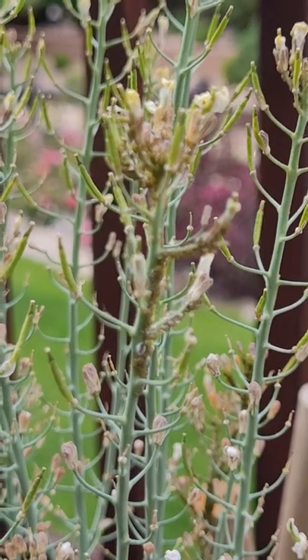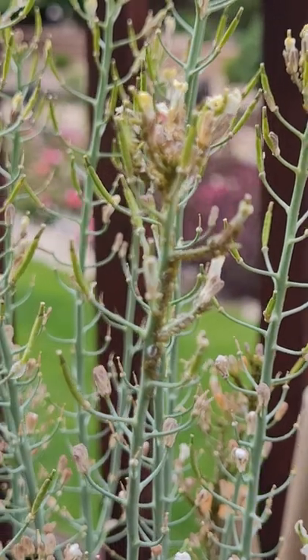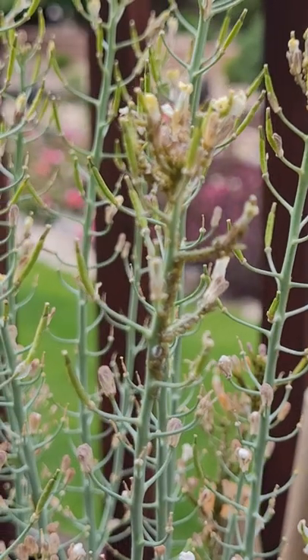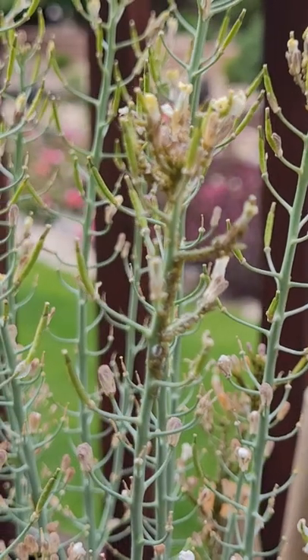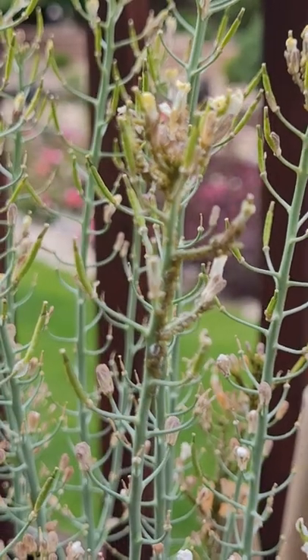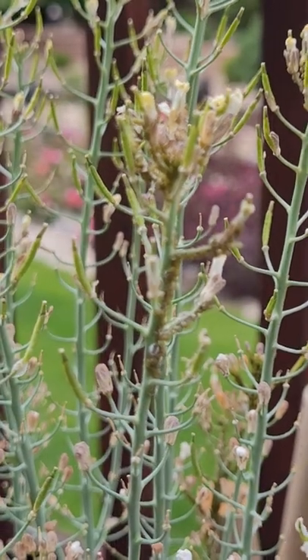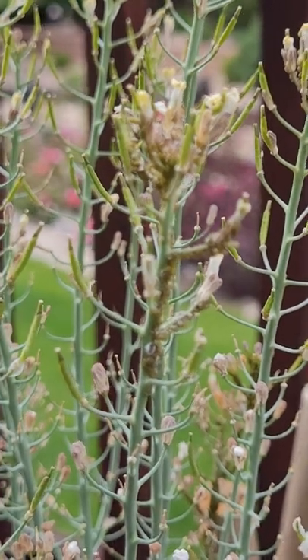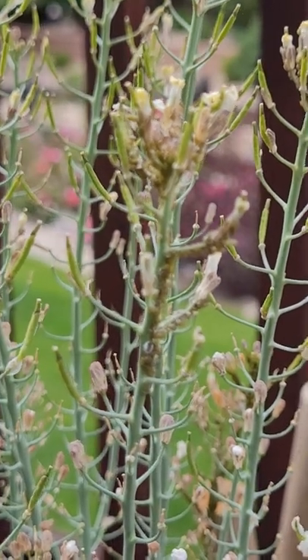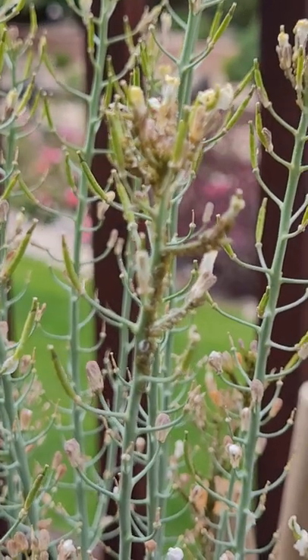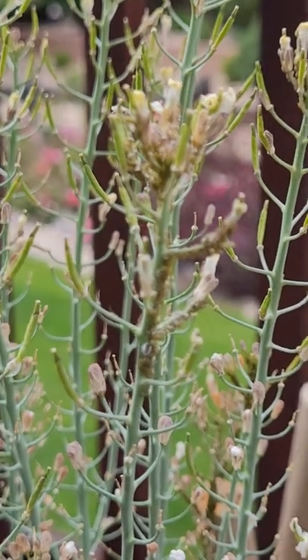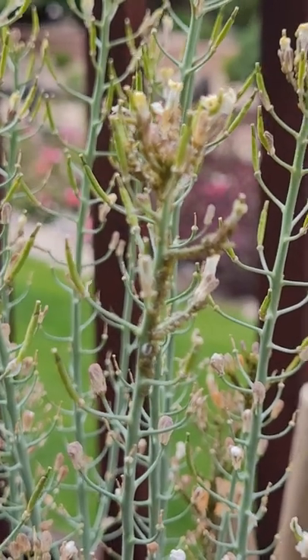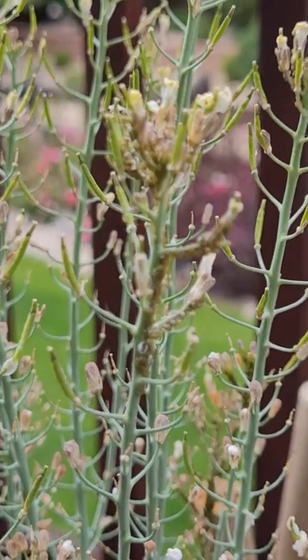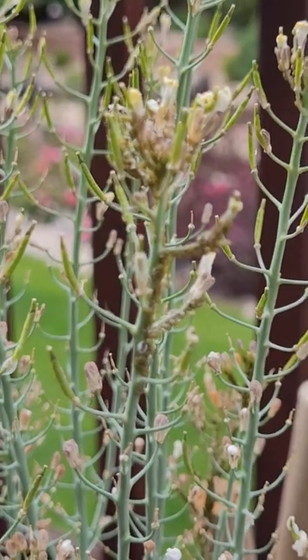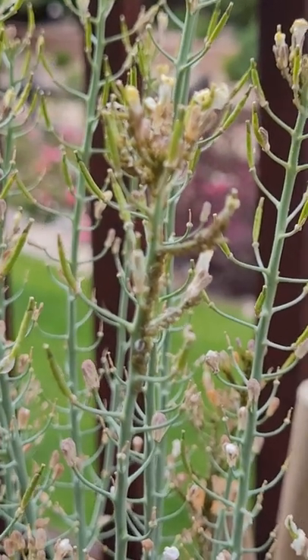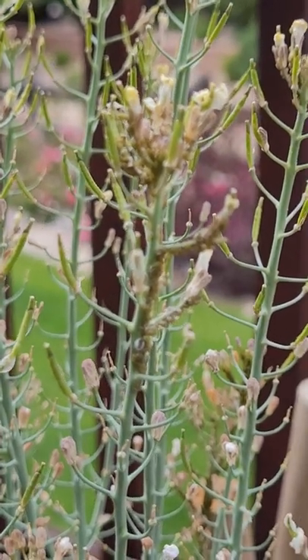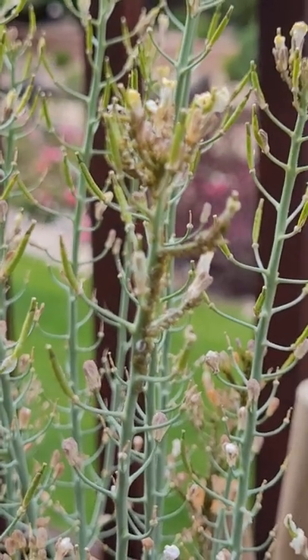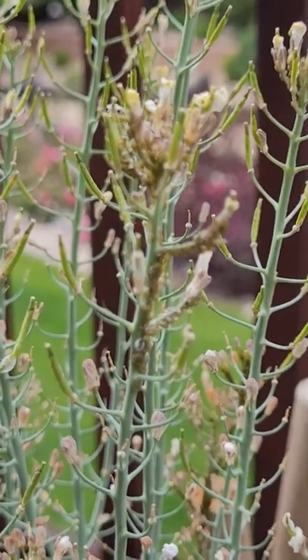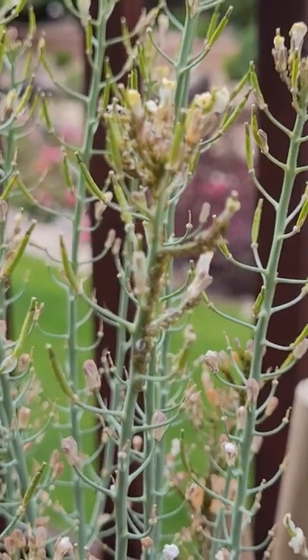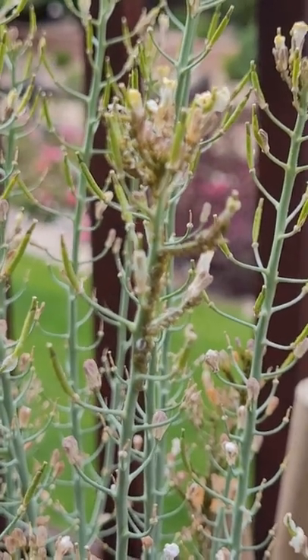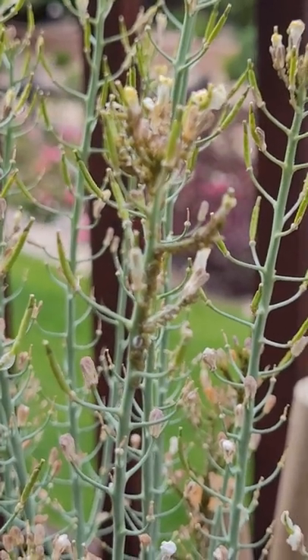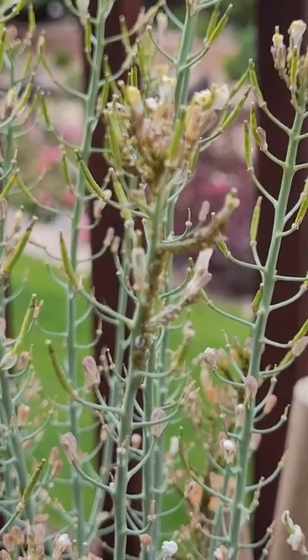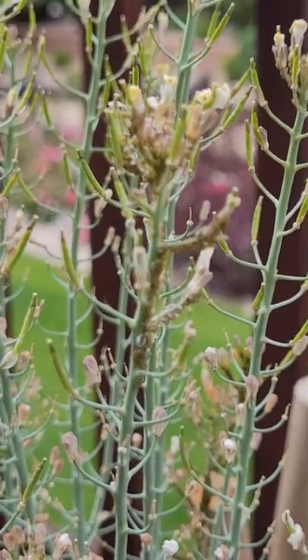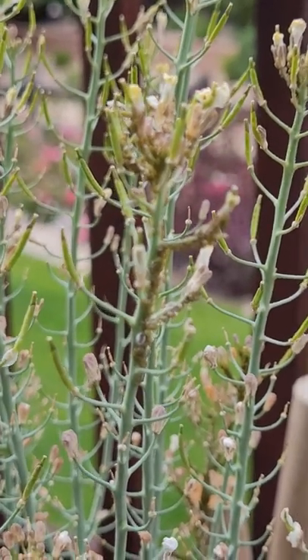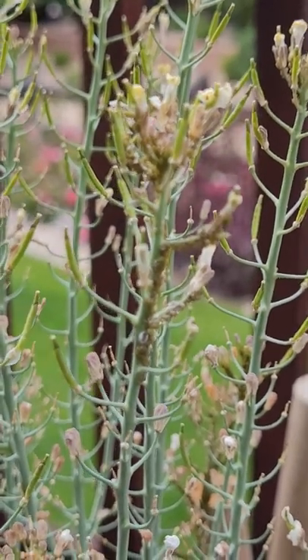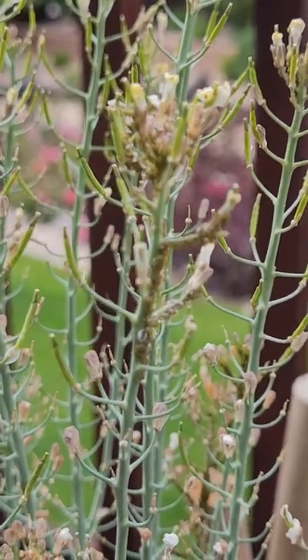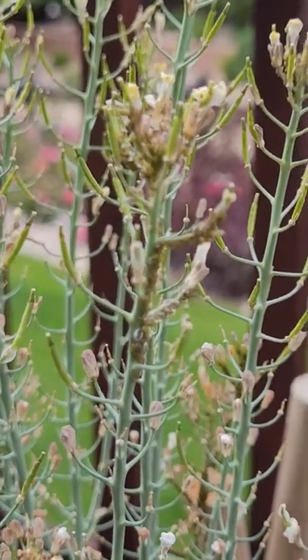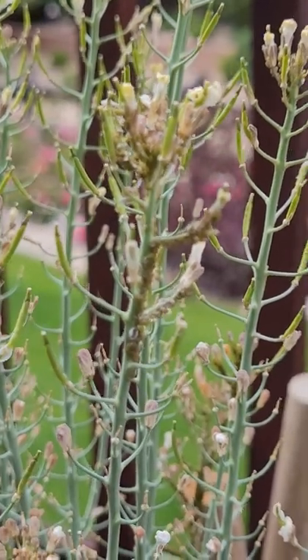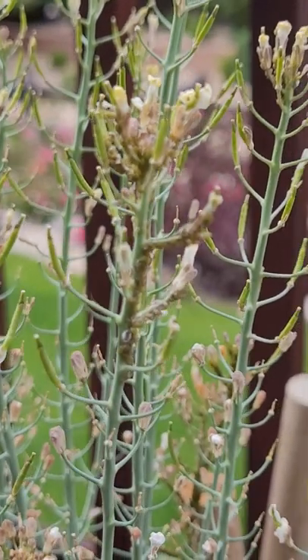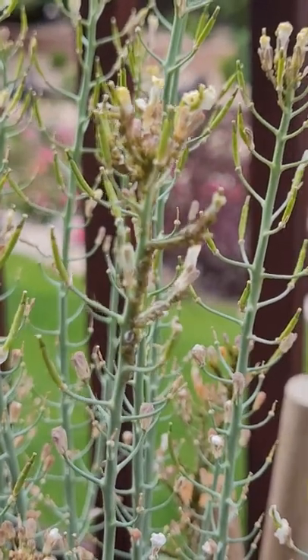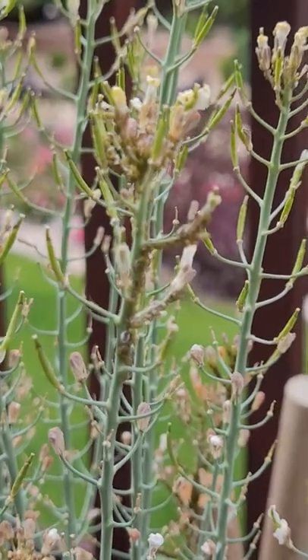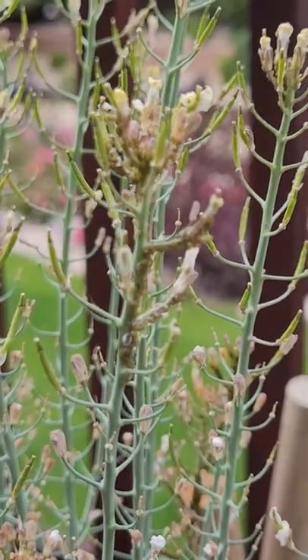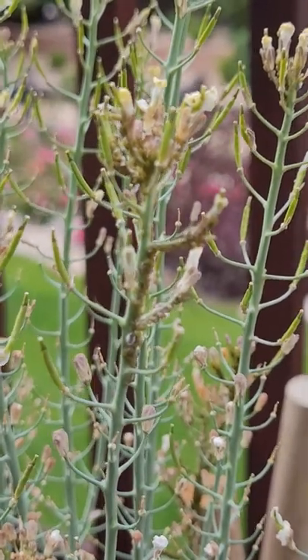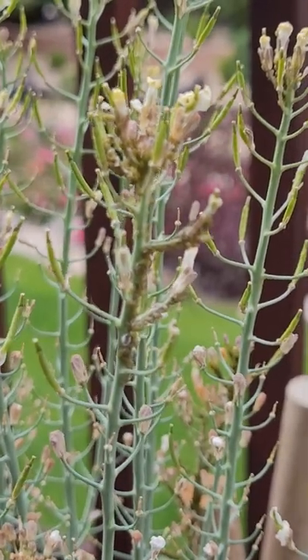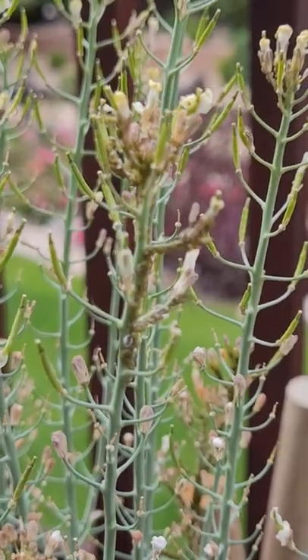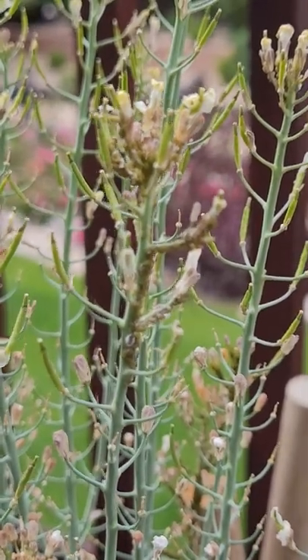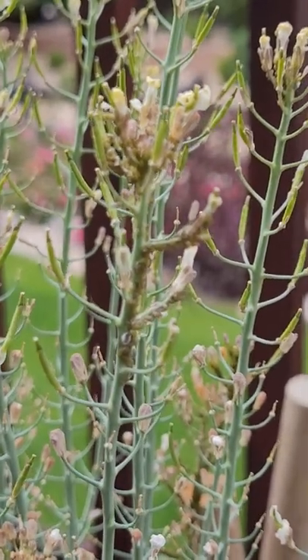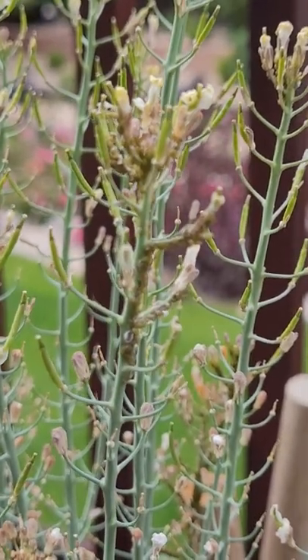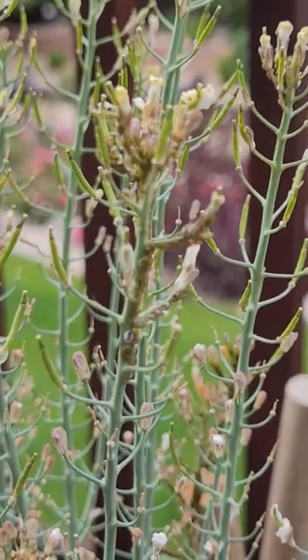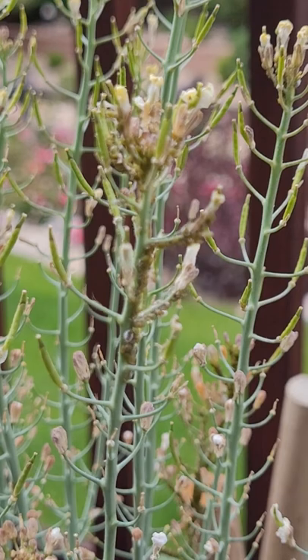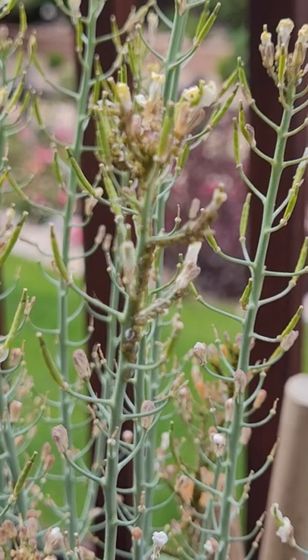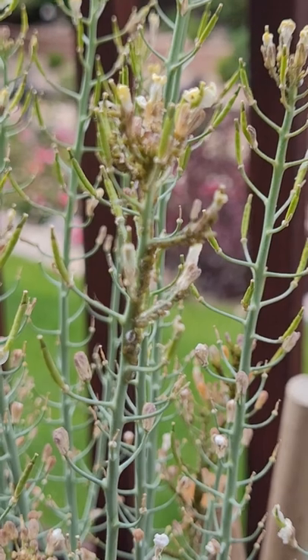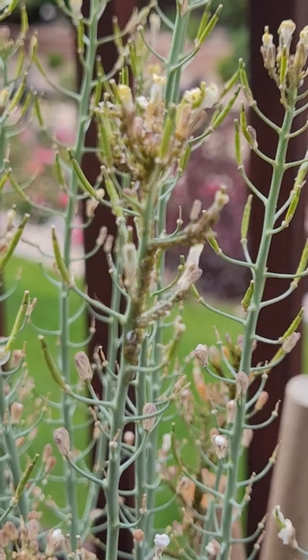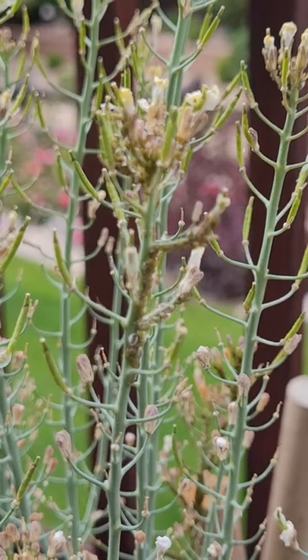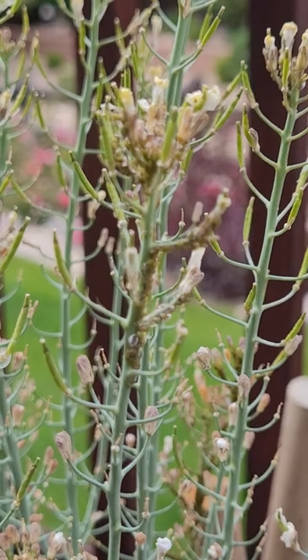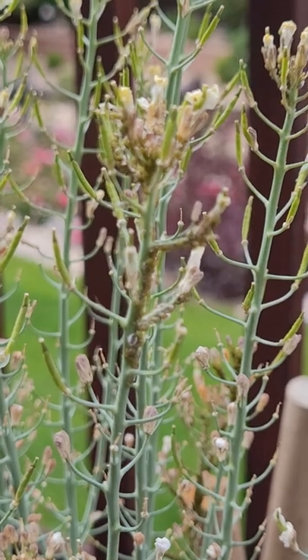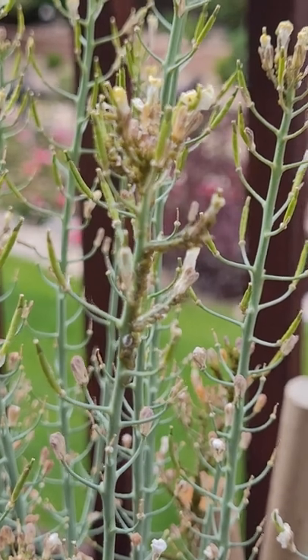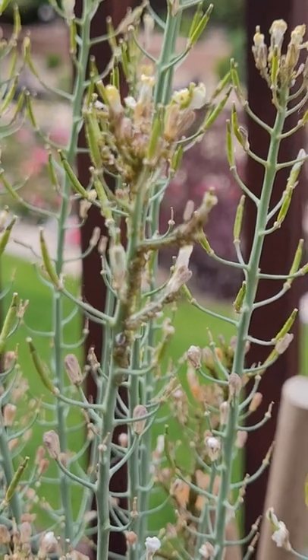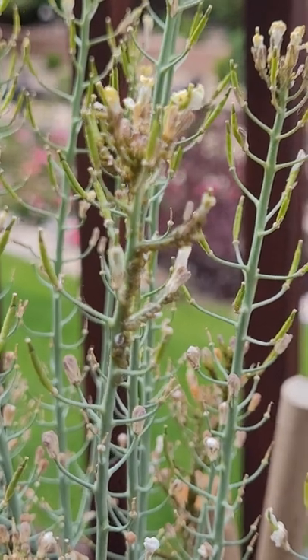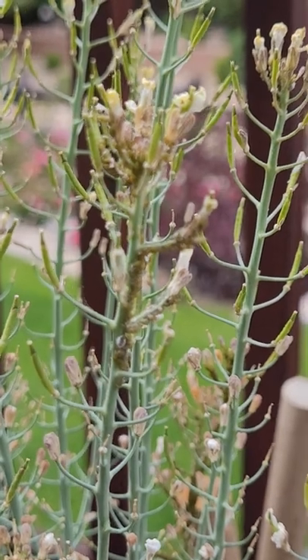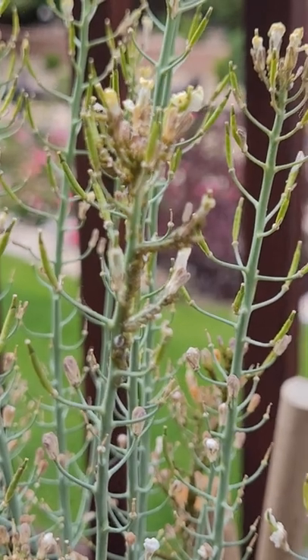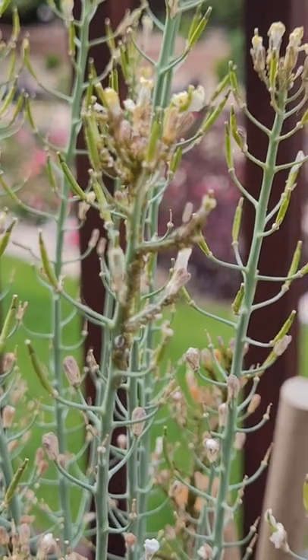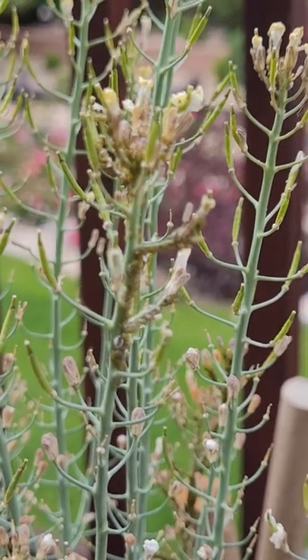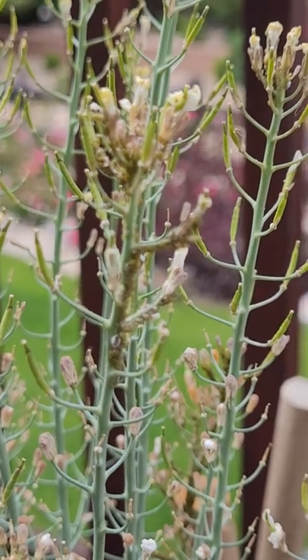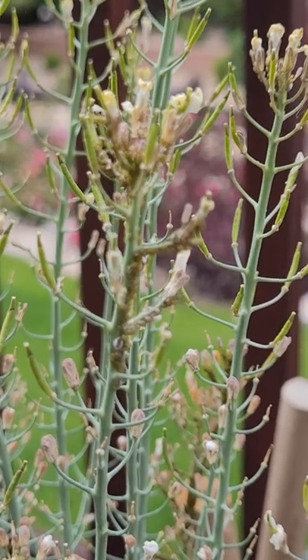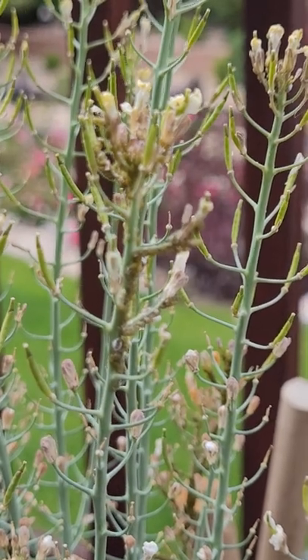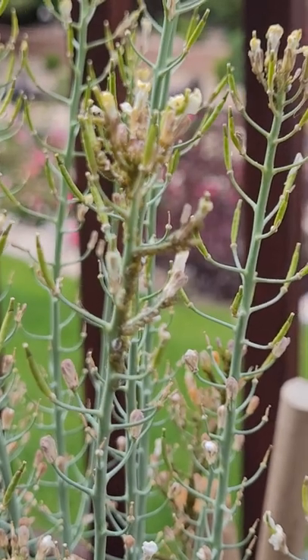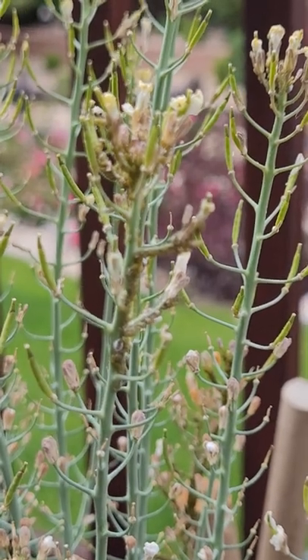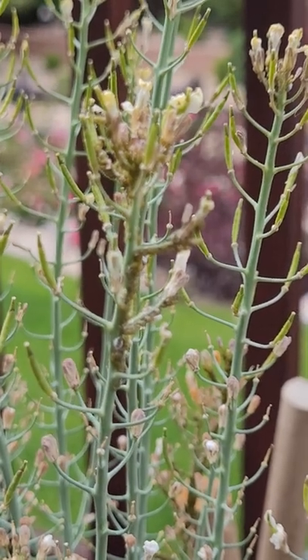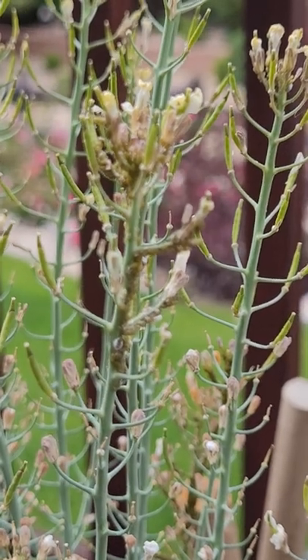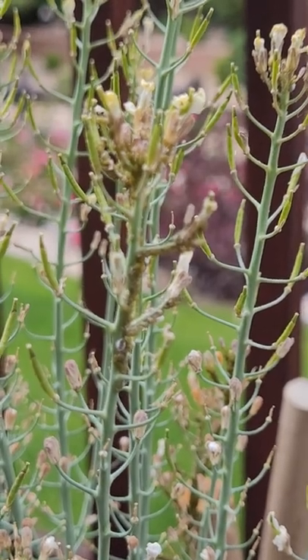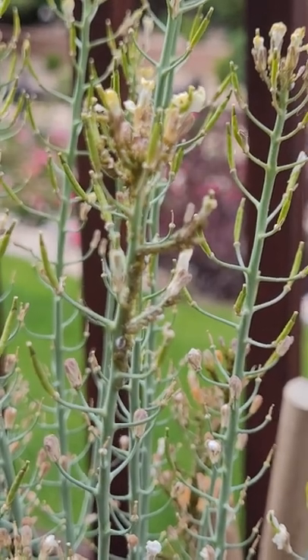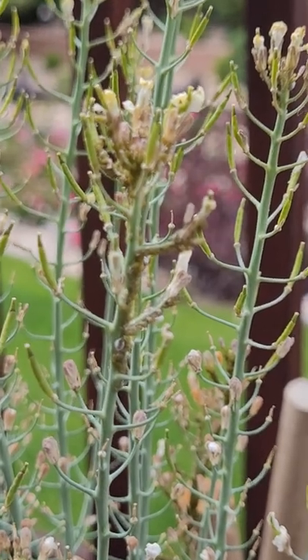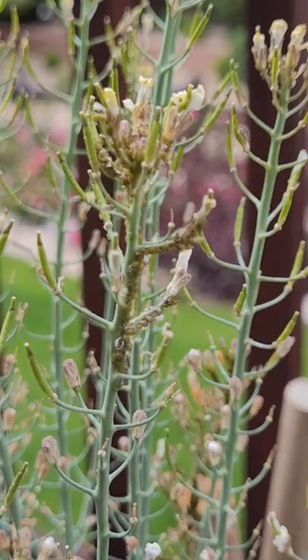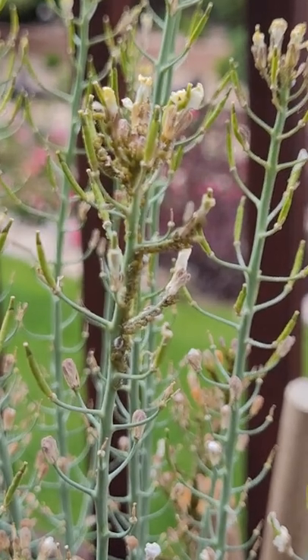These are aphids, and they will eat away at your plant. All these little bugs affect broccoli, cabbage, and some other similar plants.